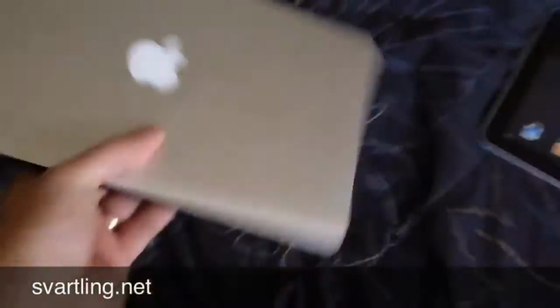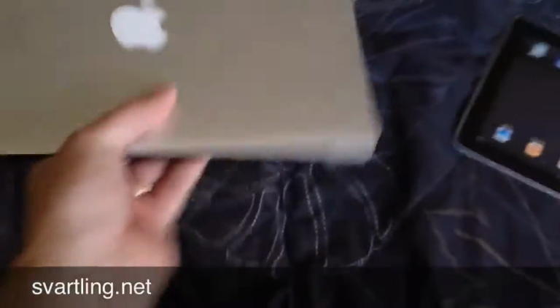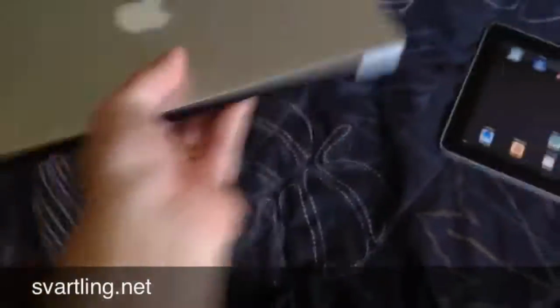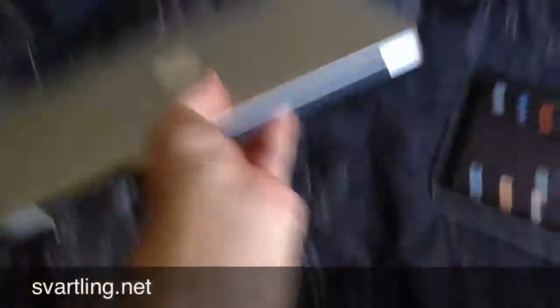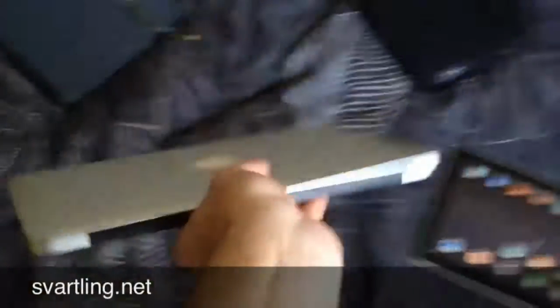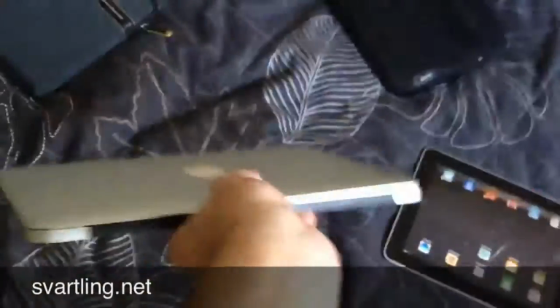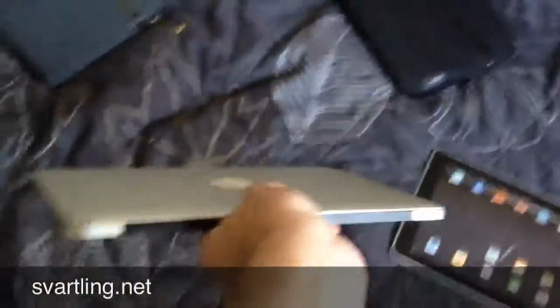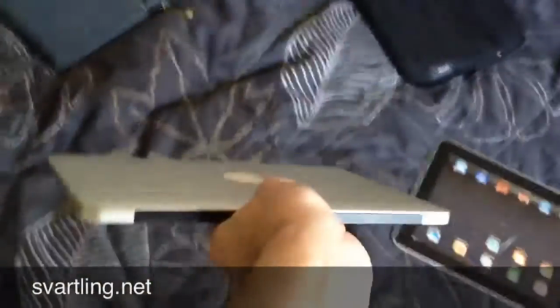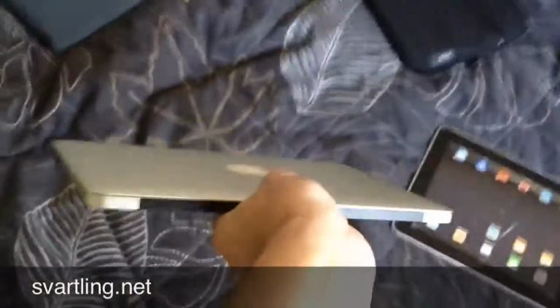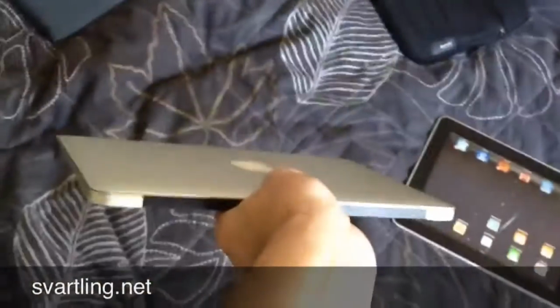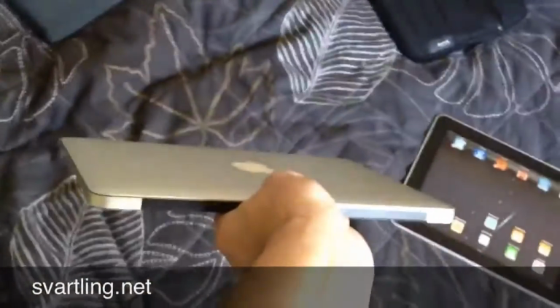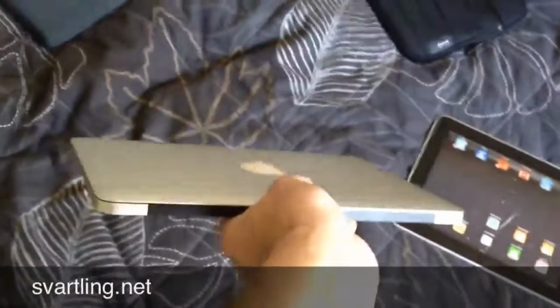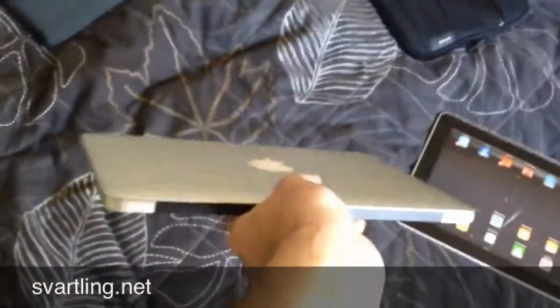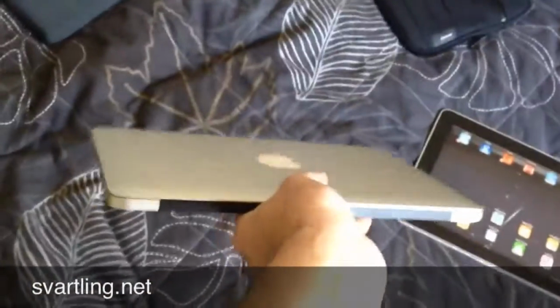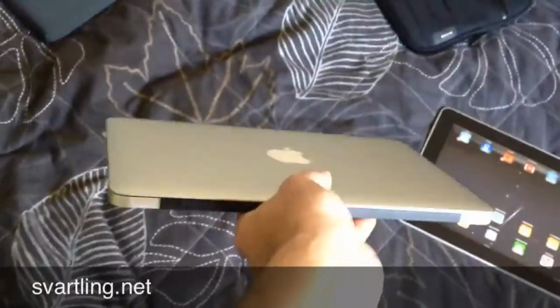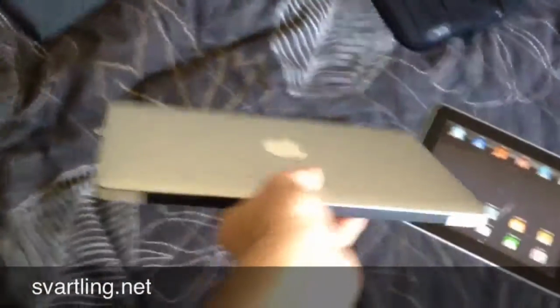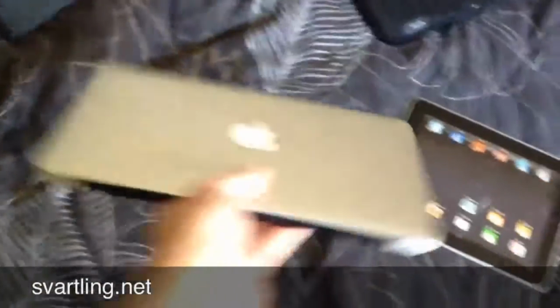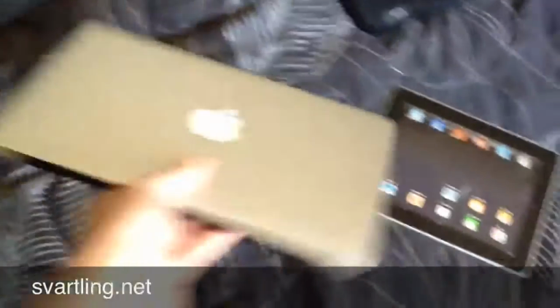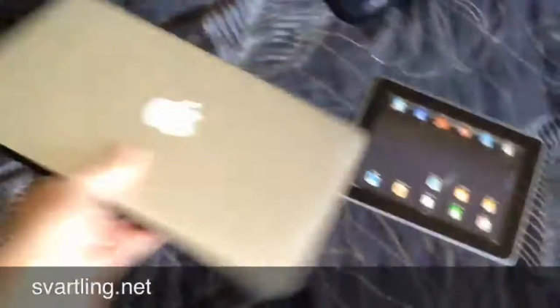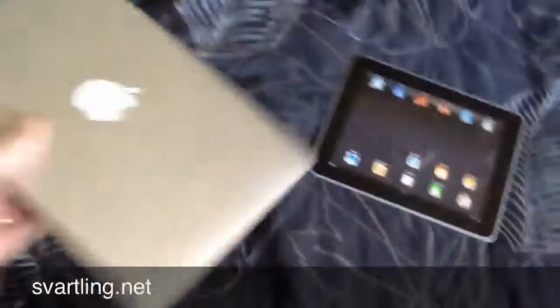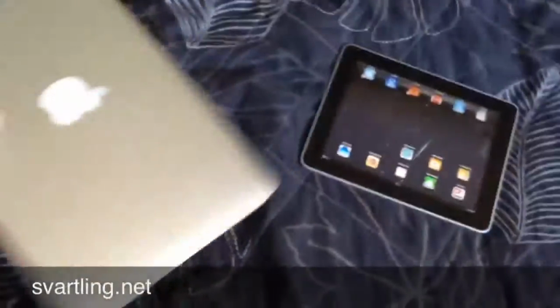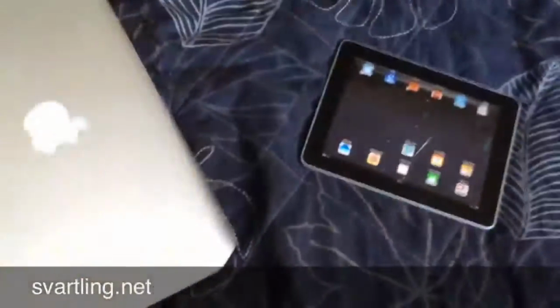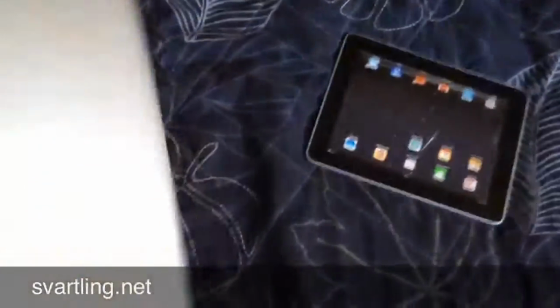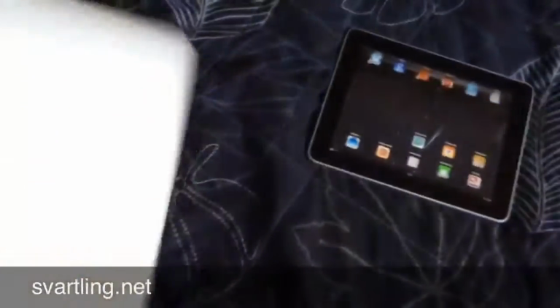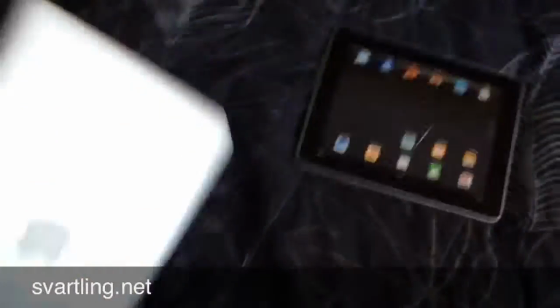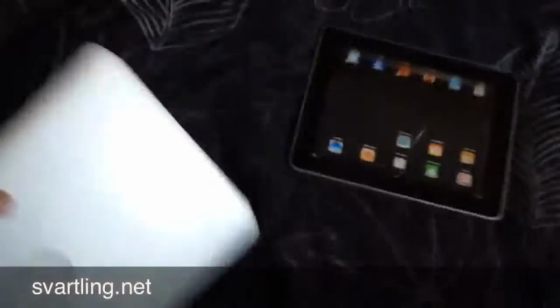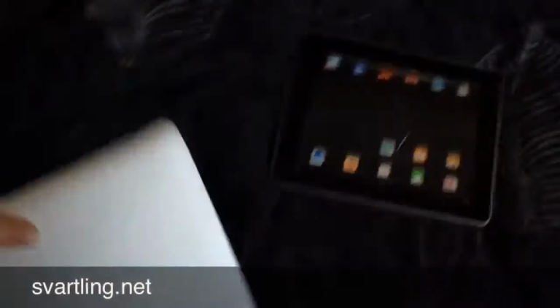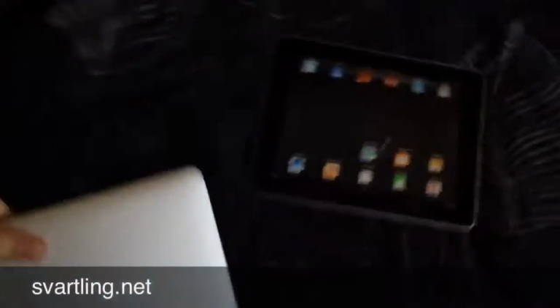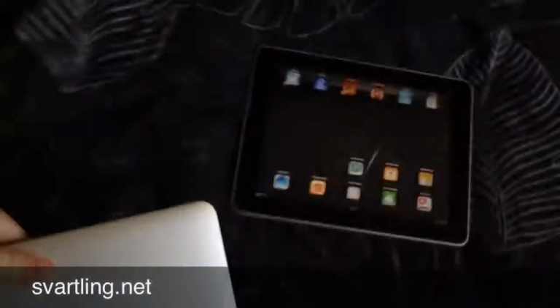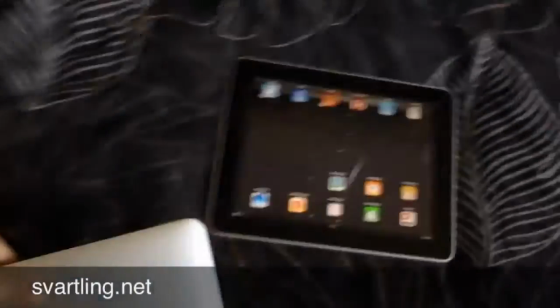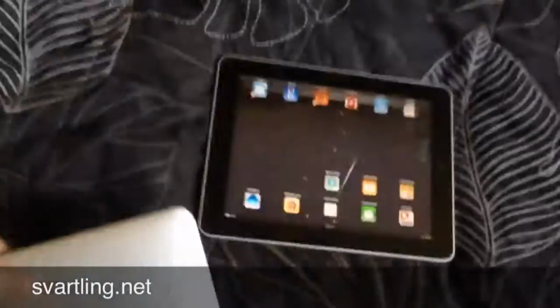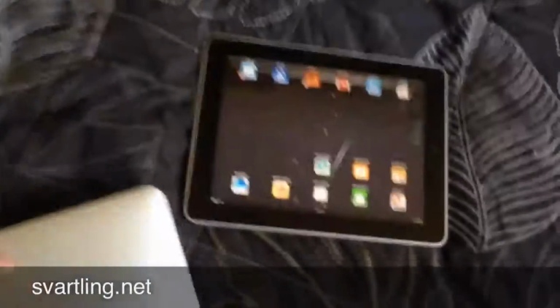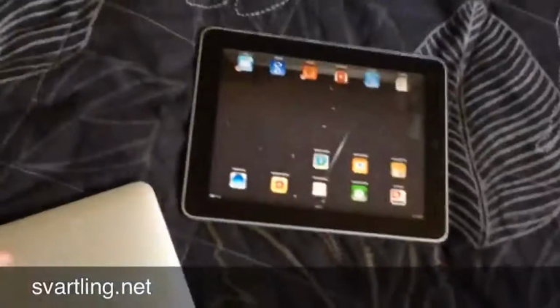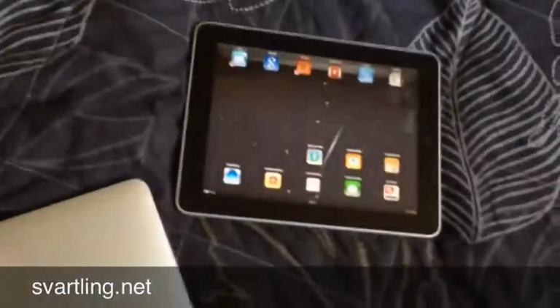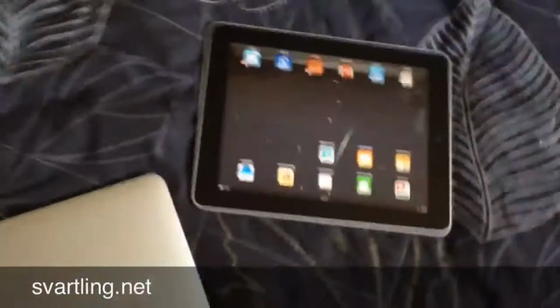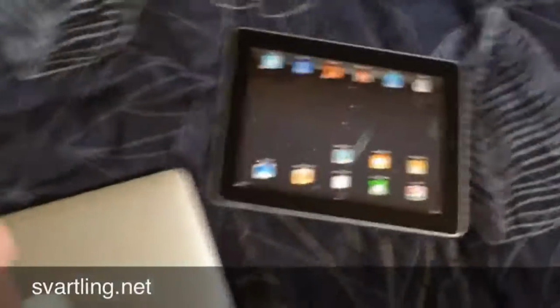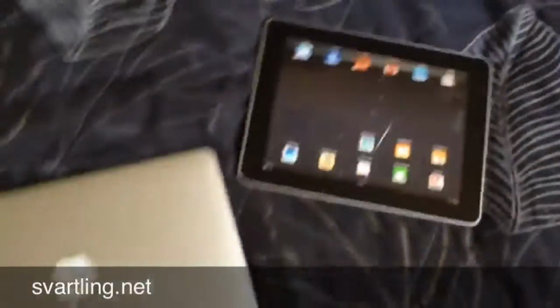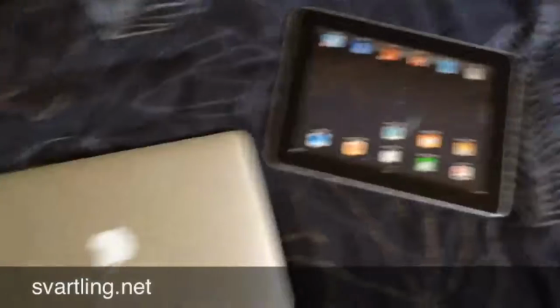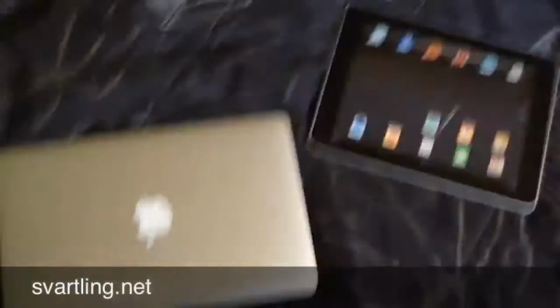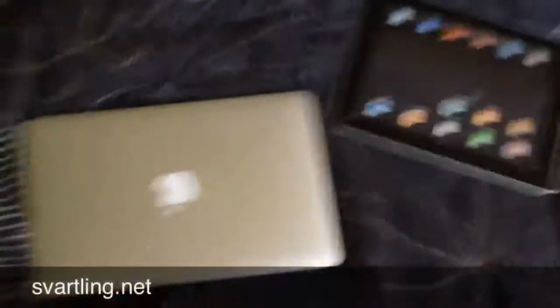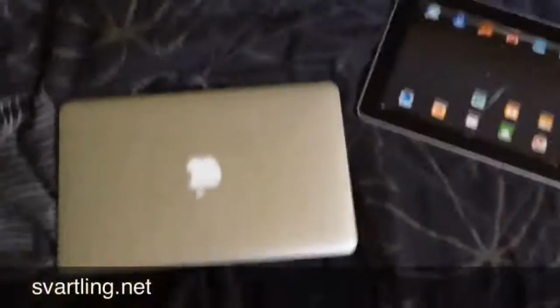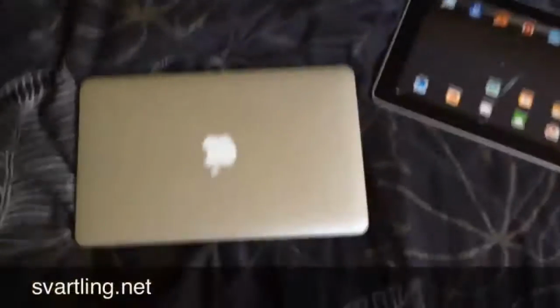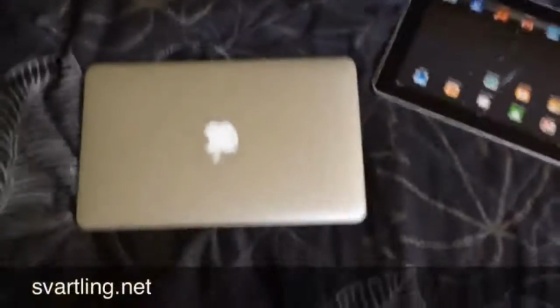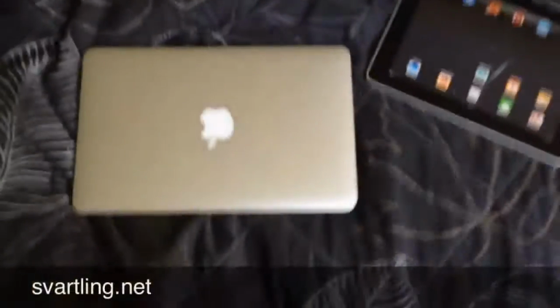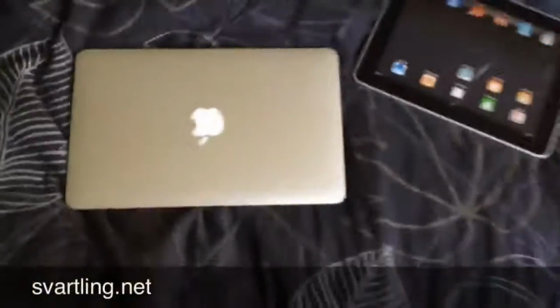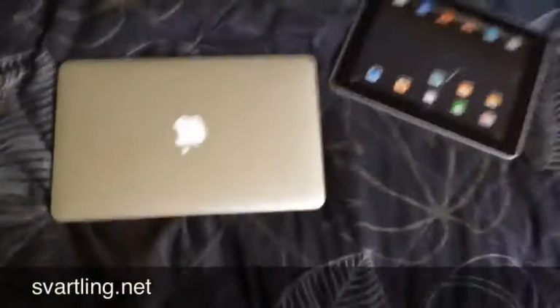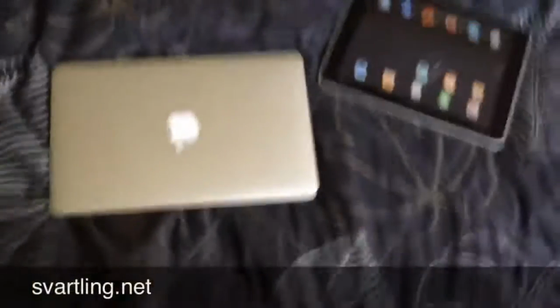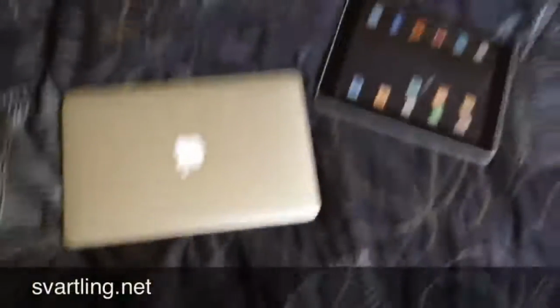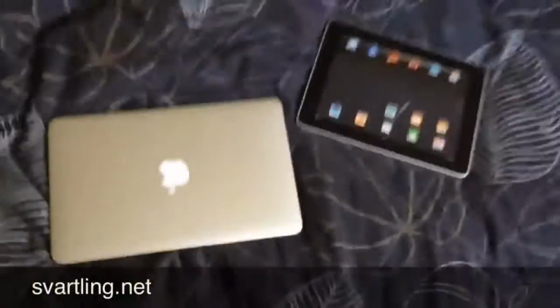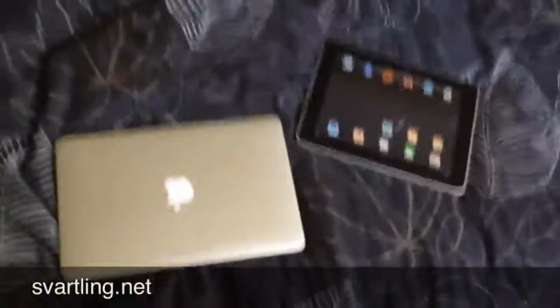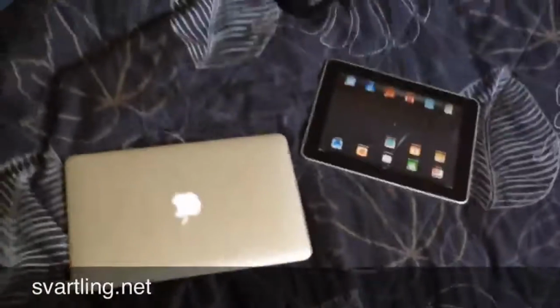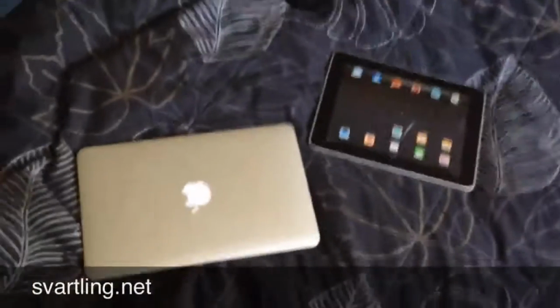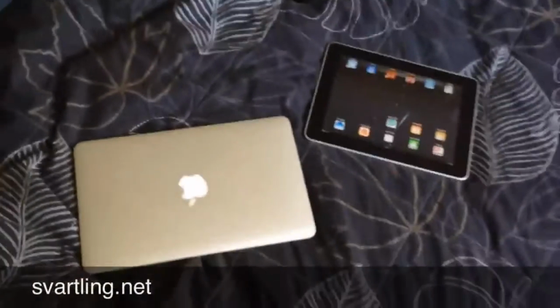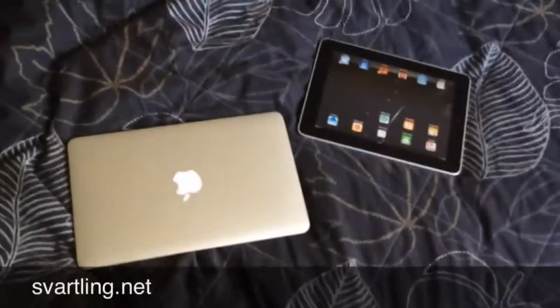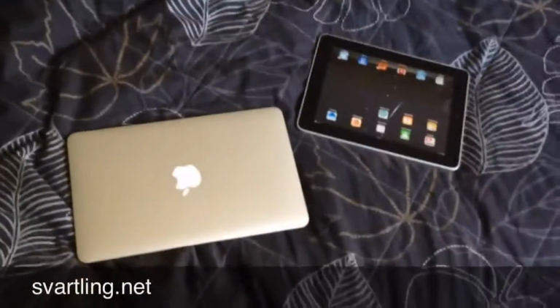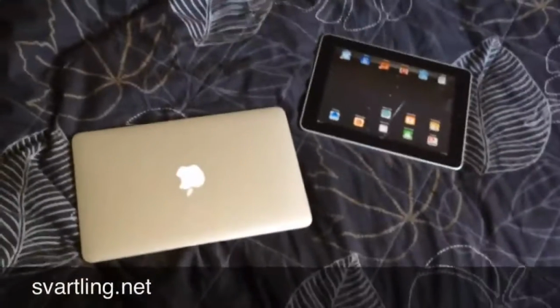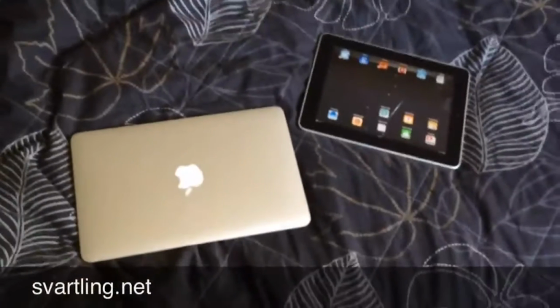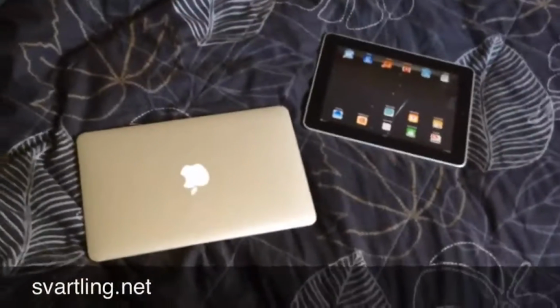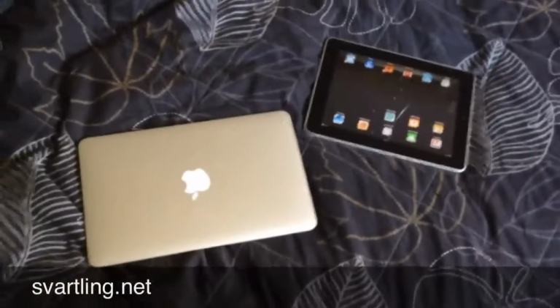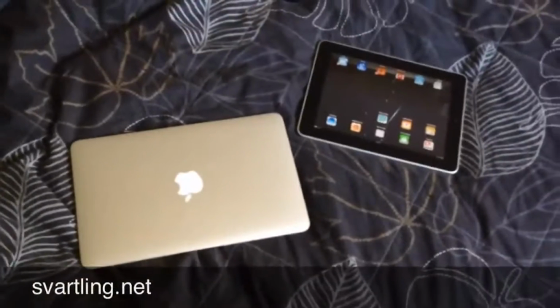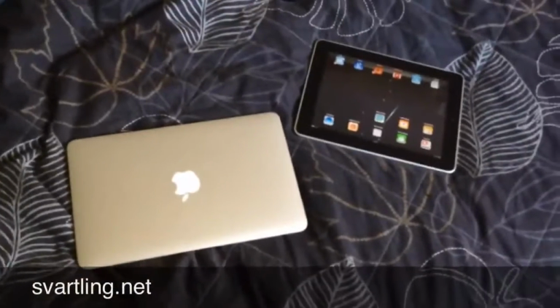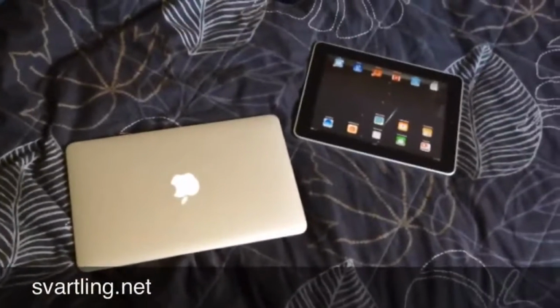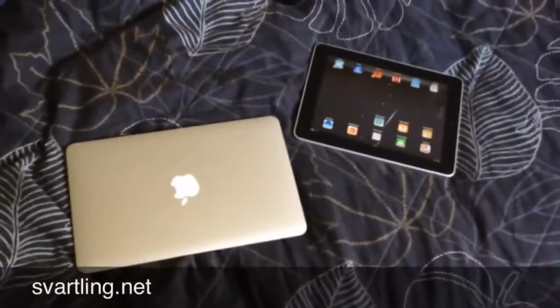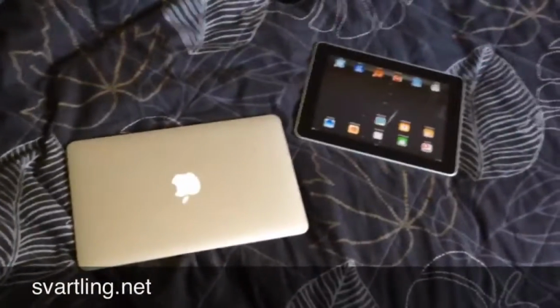So, that's it. Thanks for watching. How can I replace the iPad? What do you think?